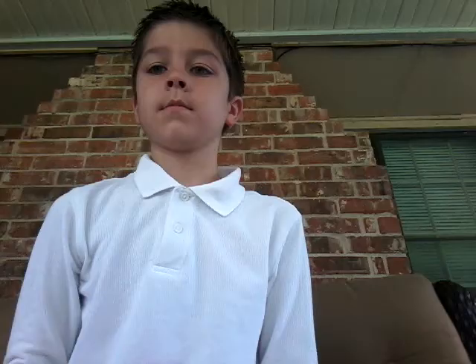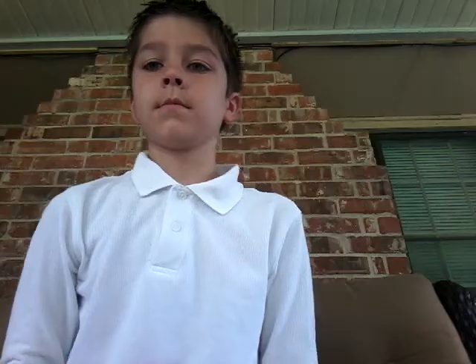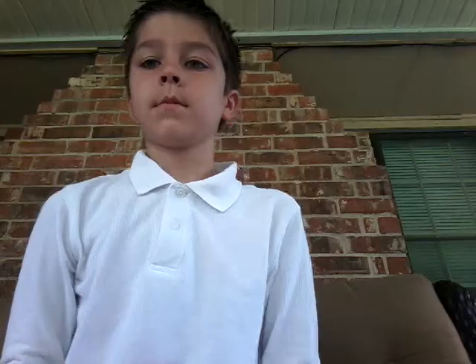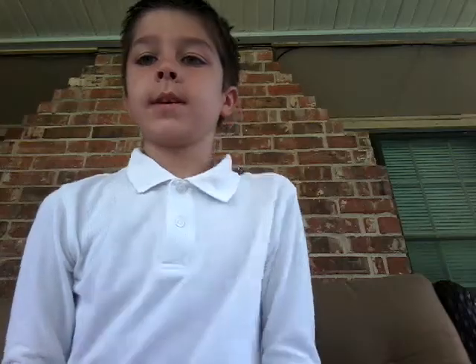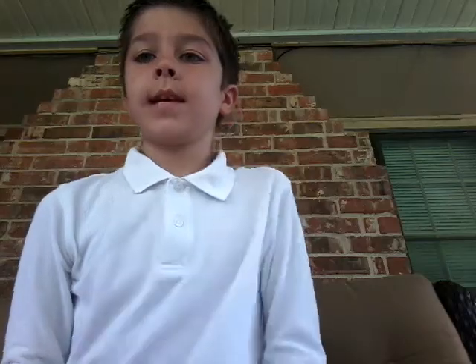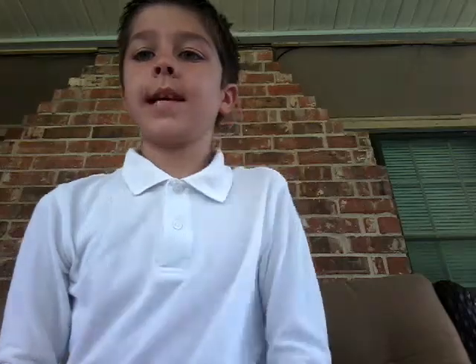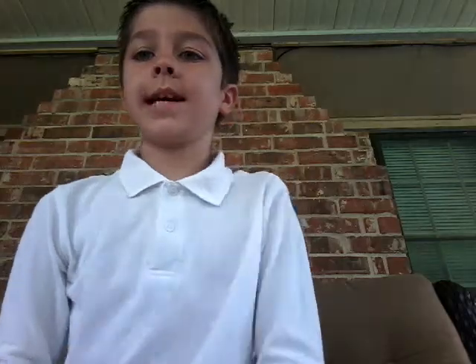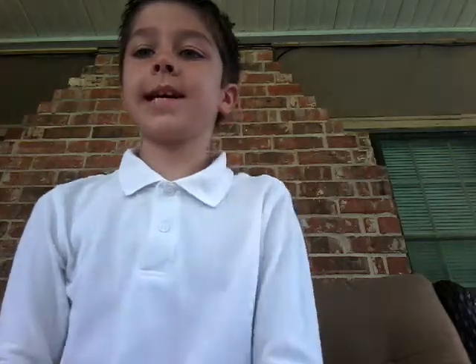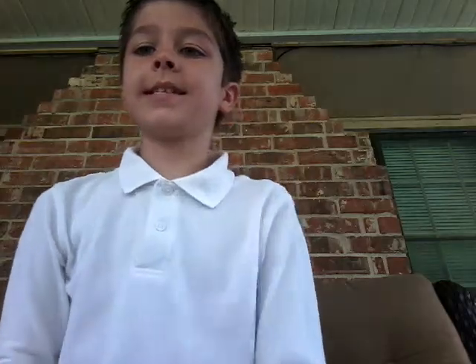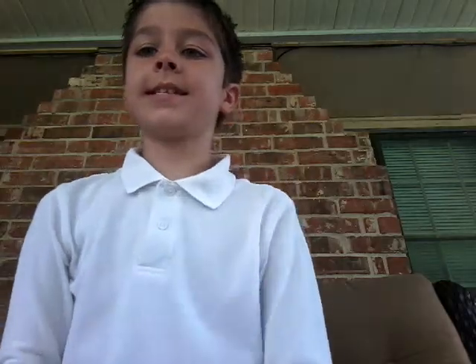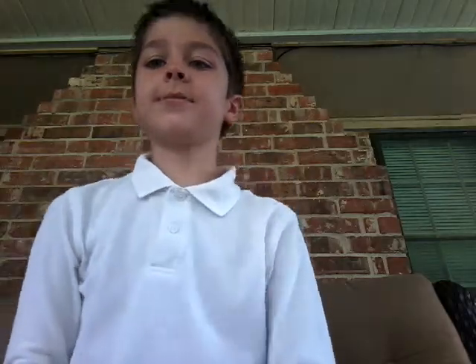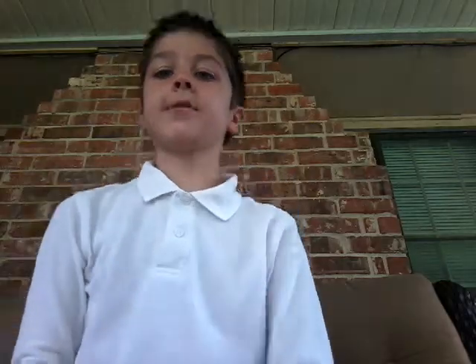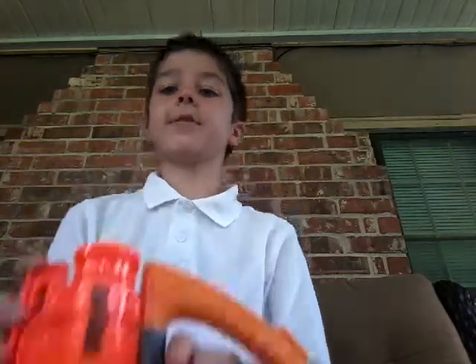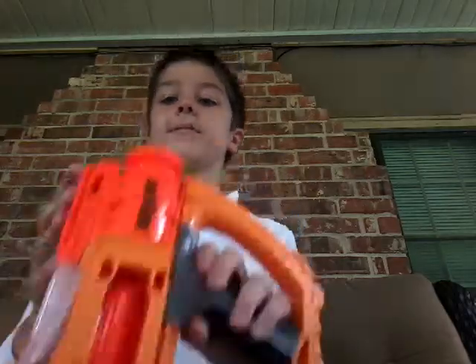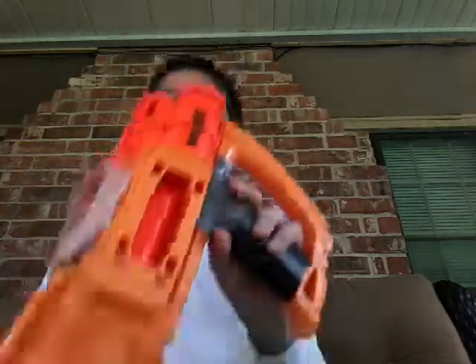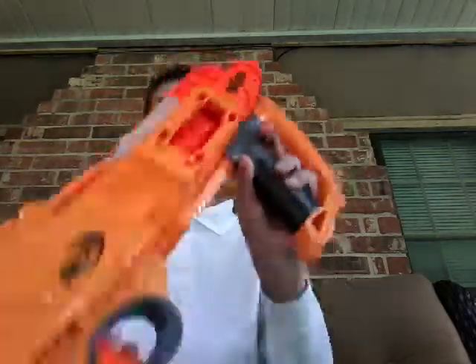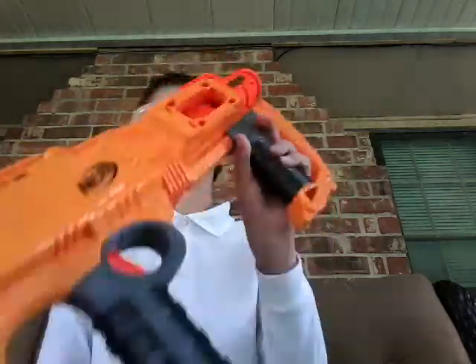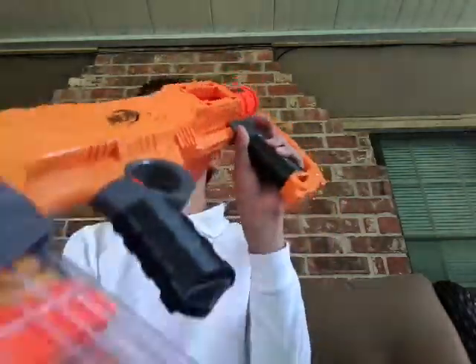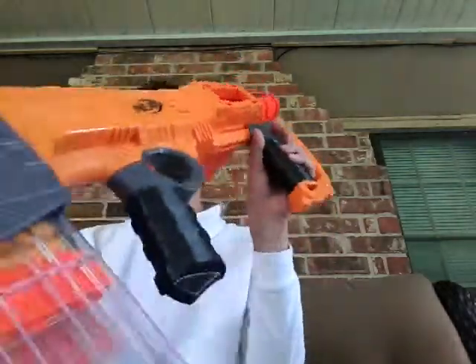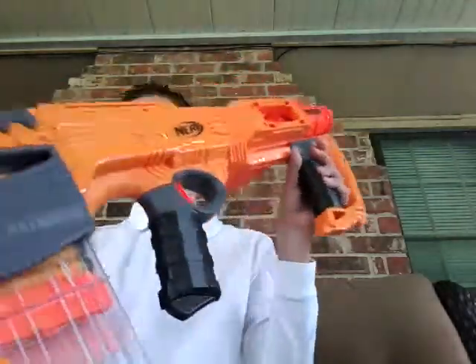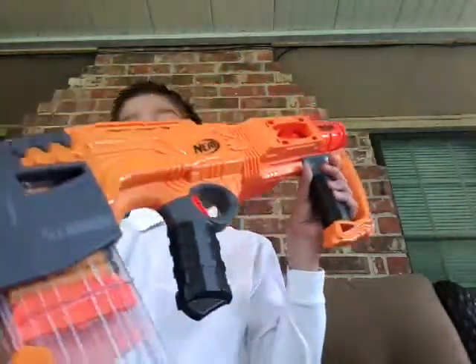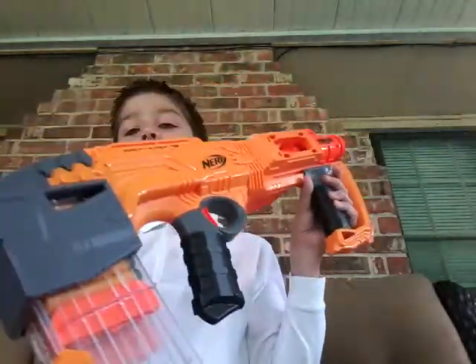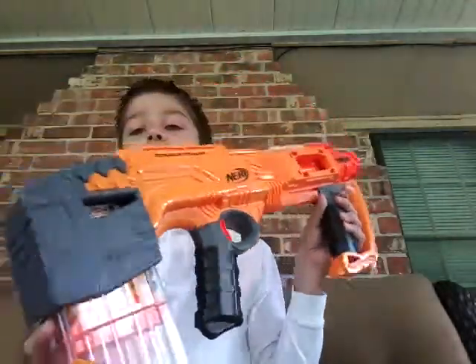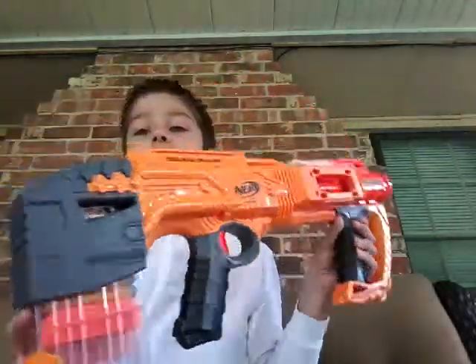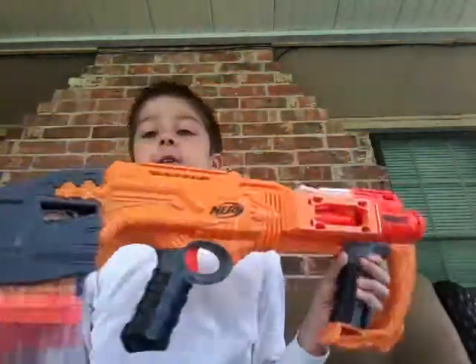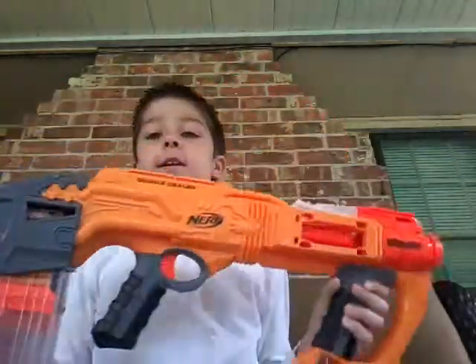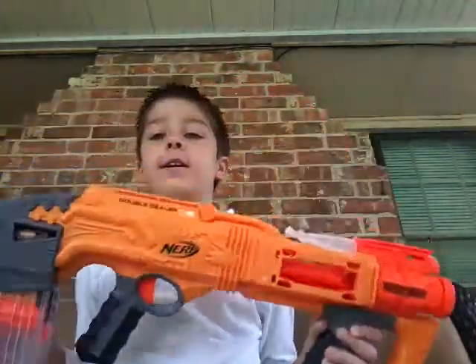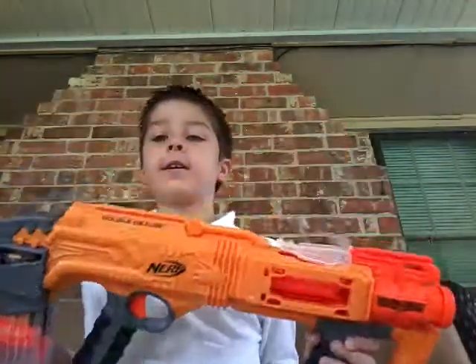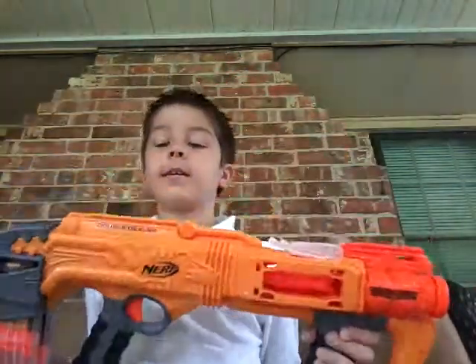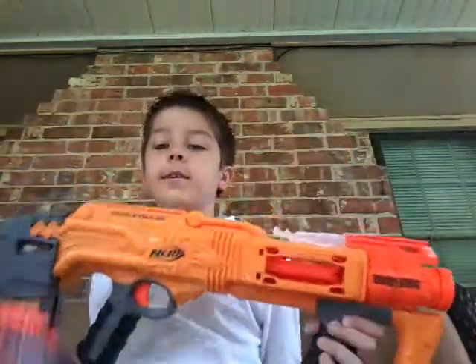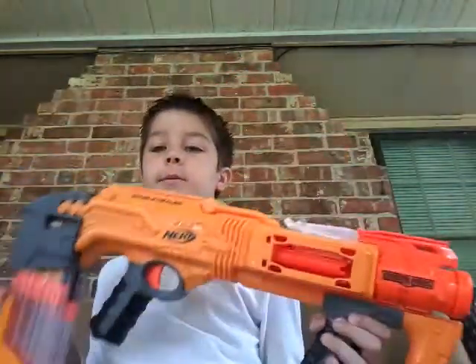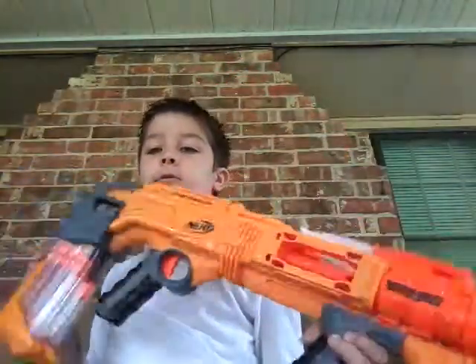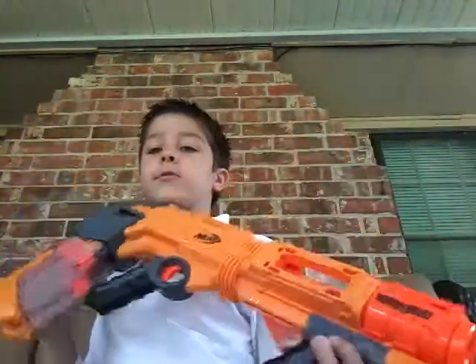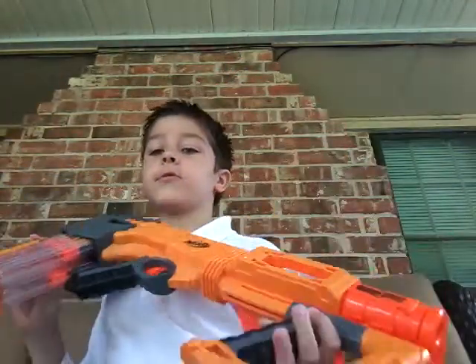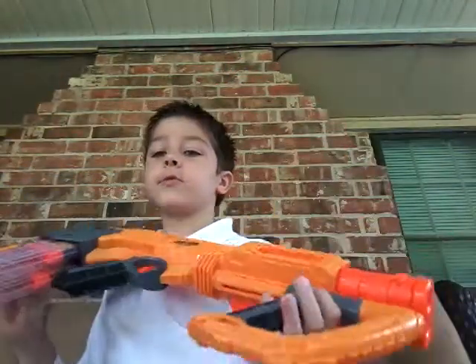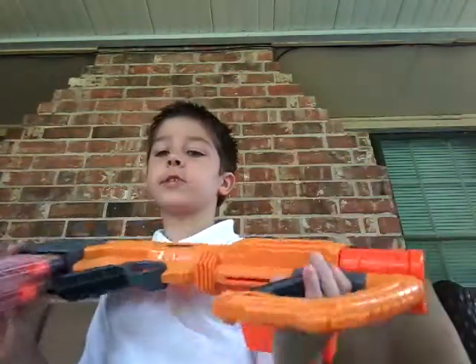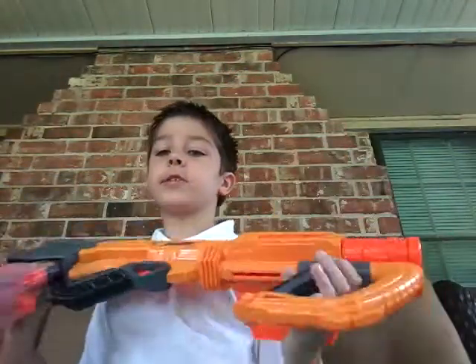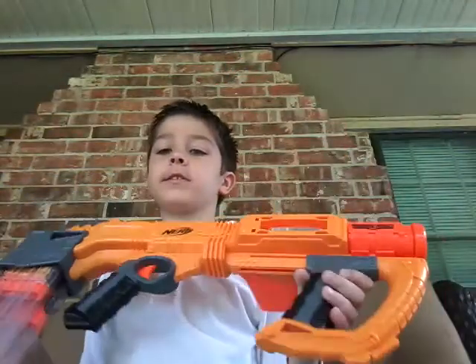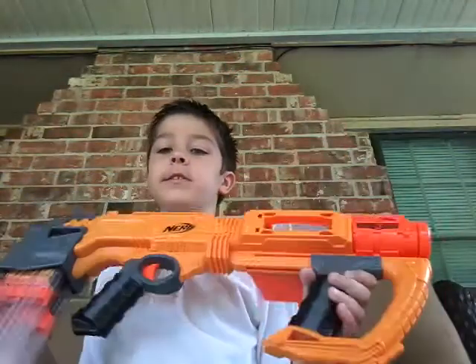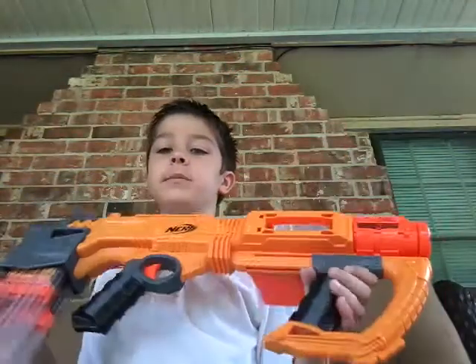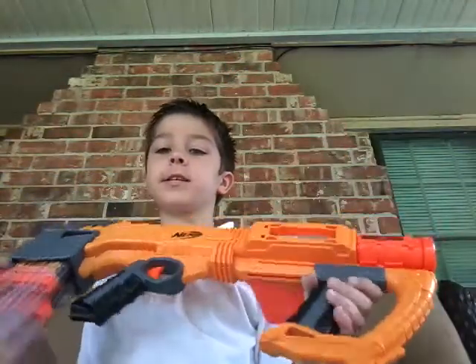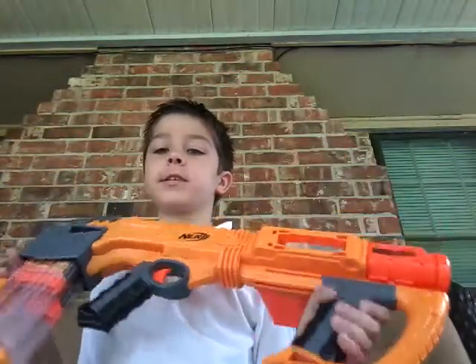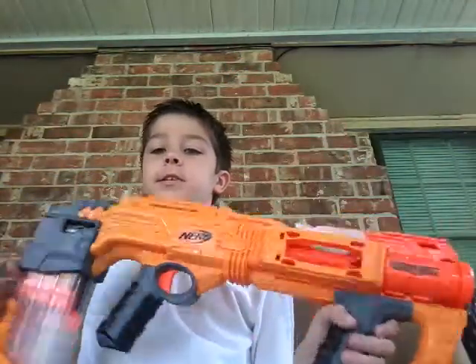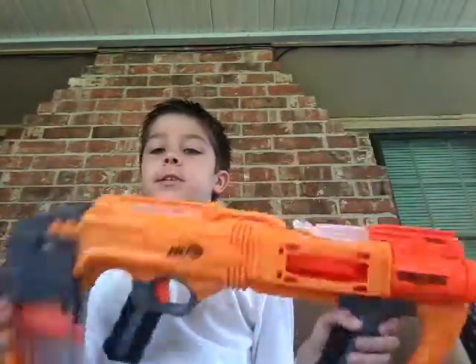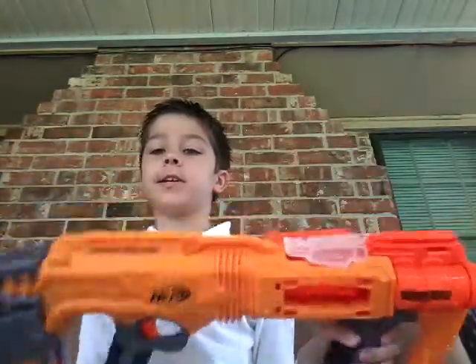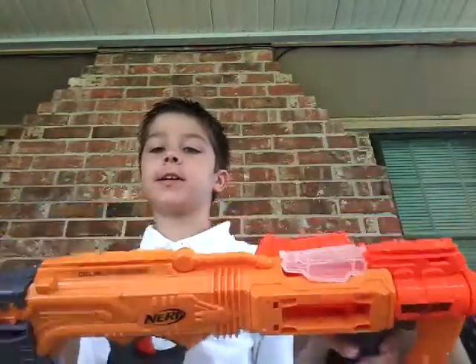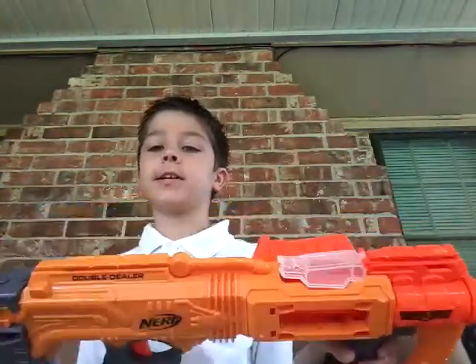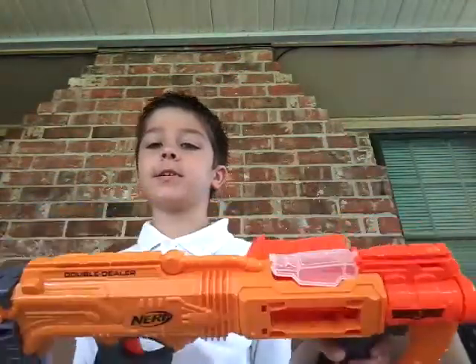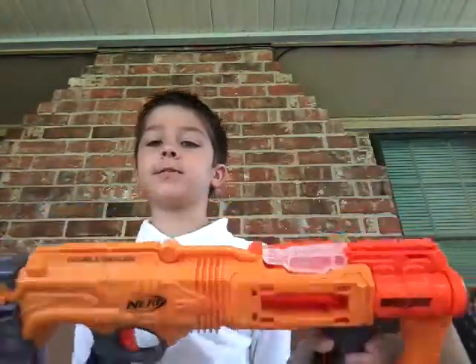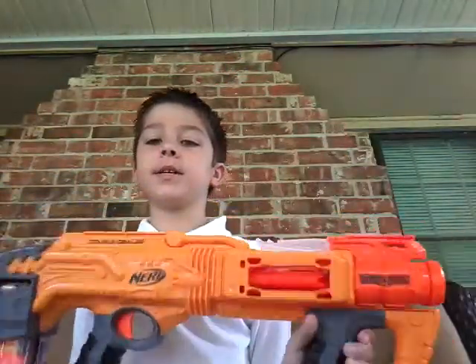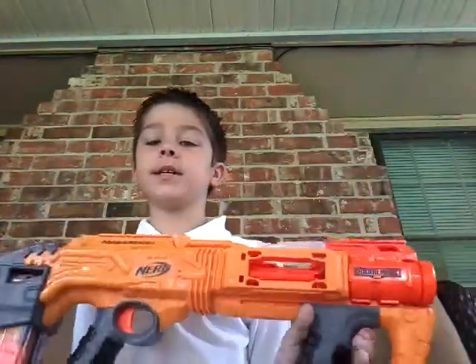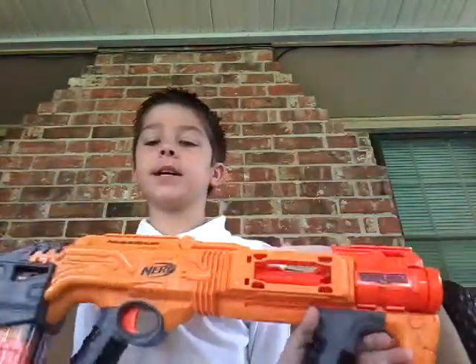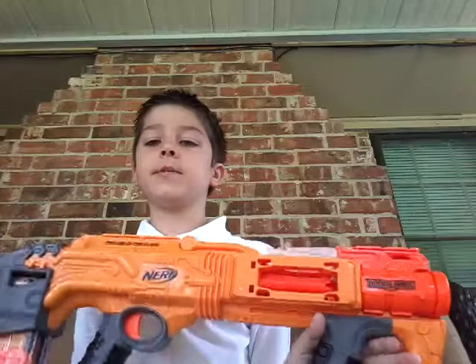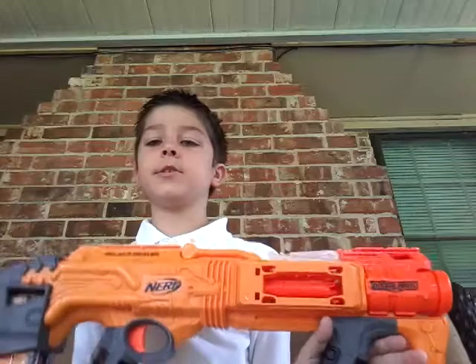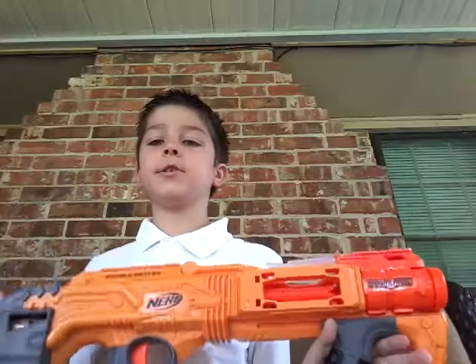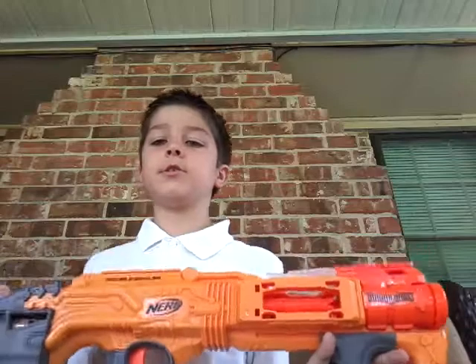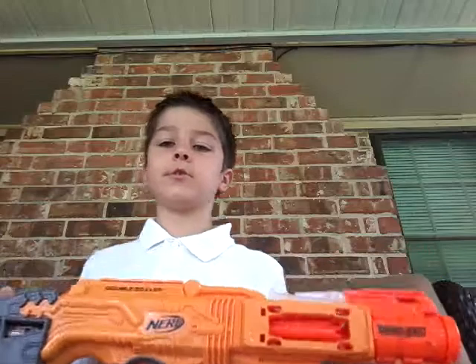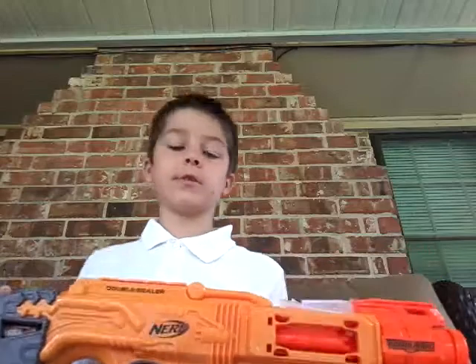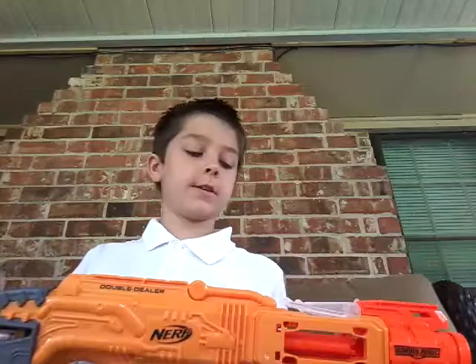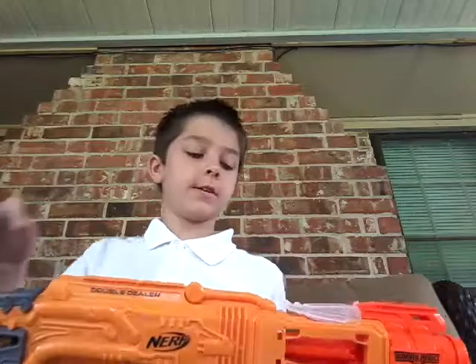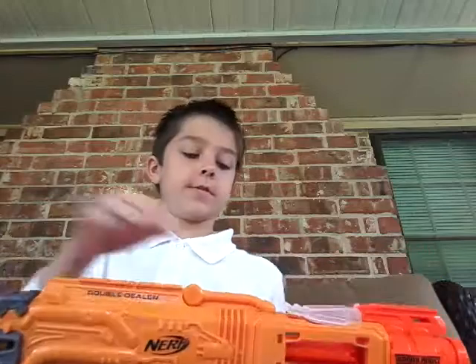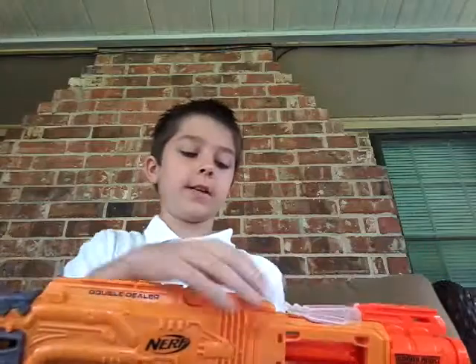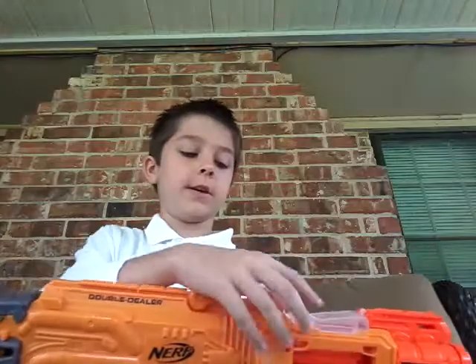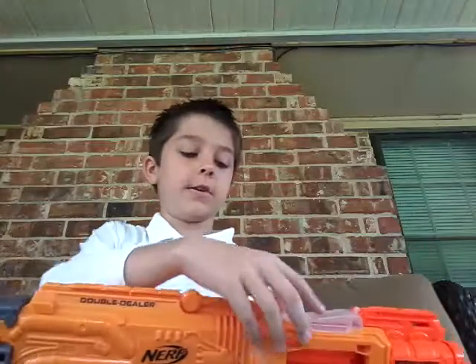Hey guys, welcome back to another video. Fortunately my sisters aren't here, but I'm gonna do a video.